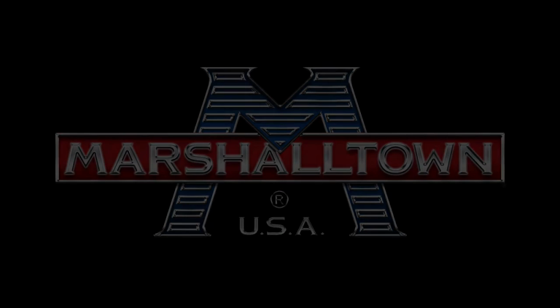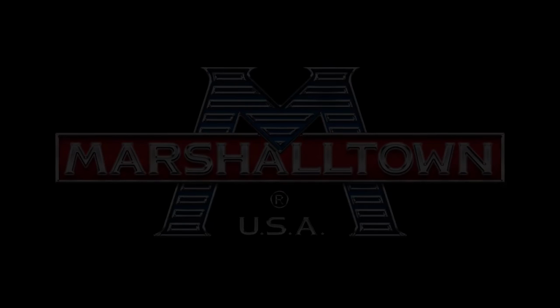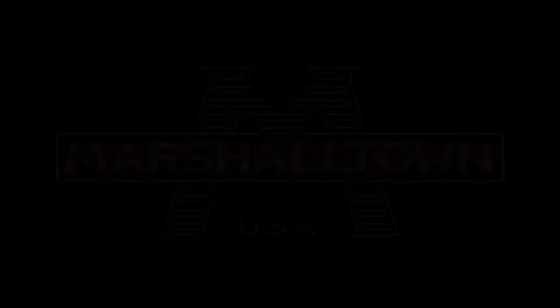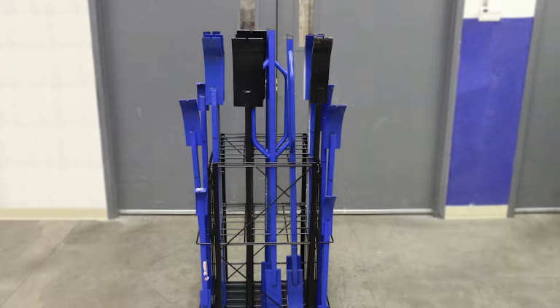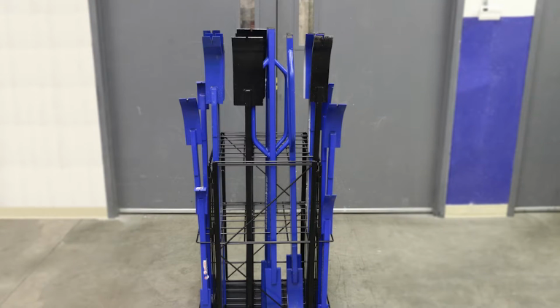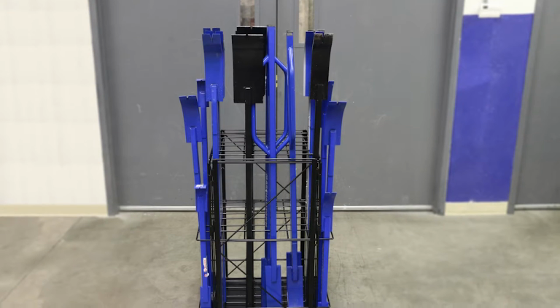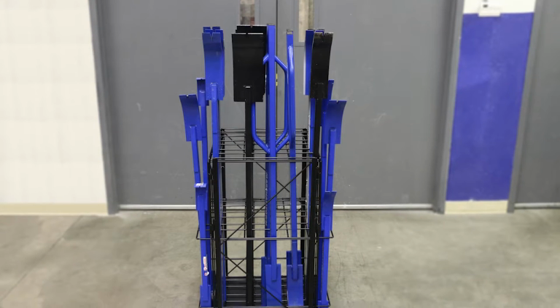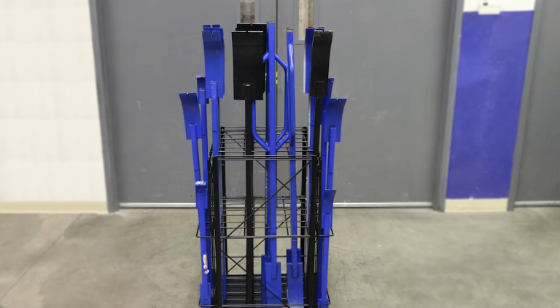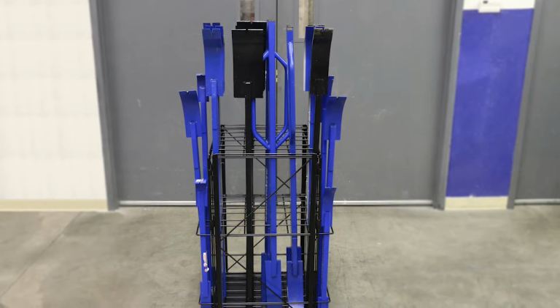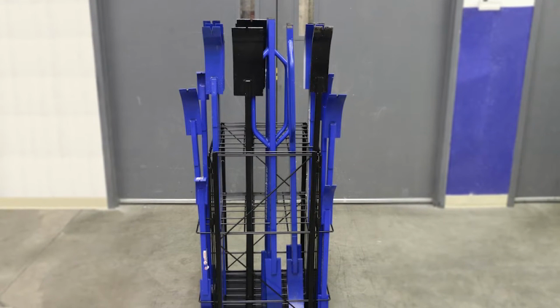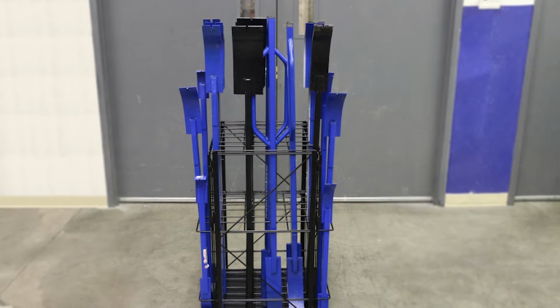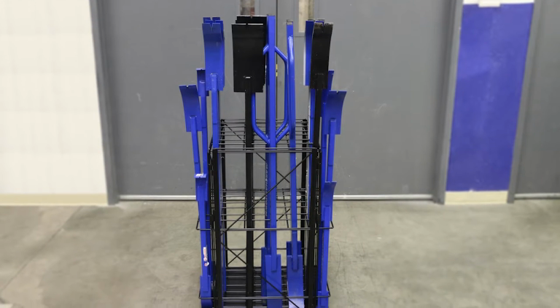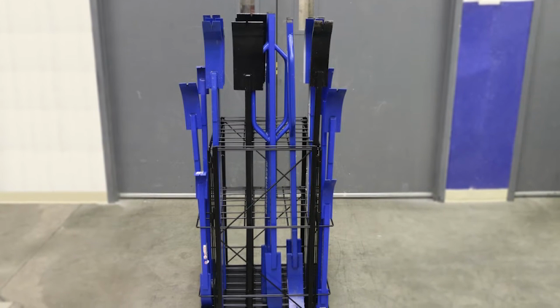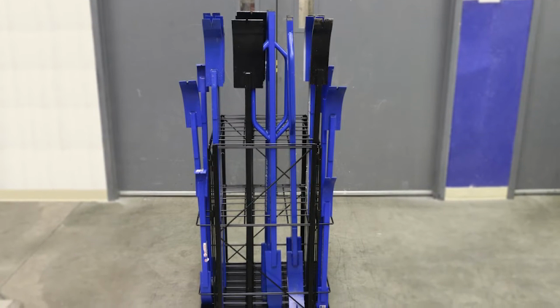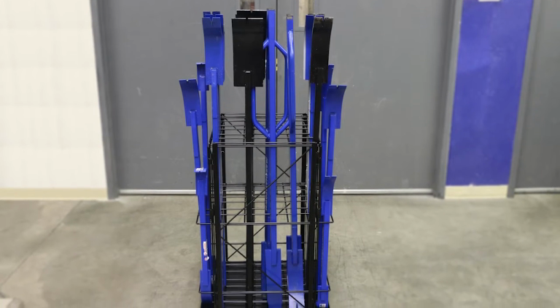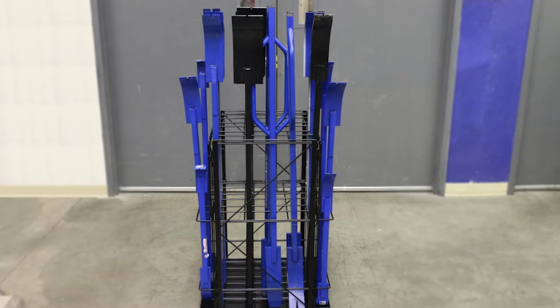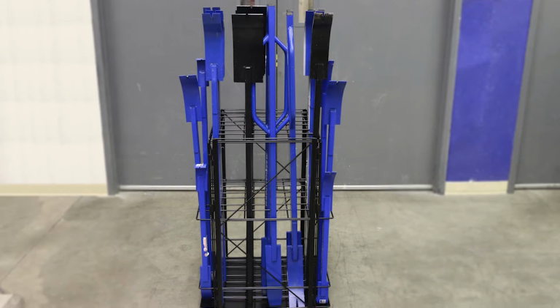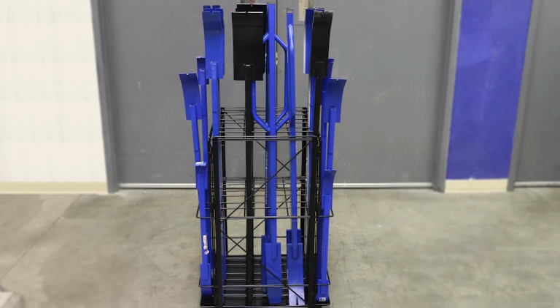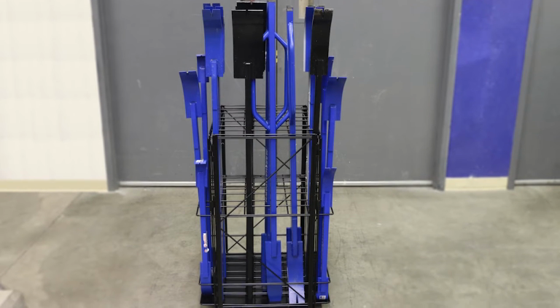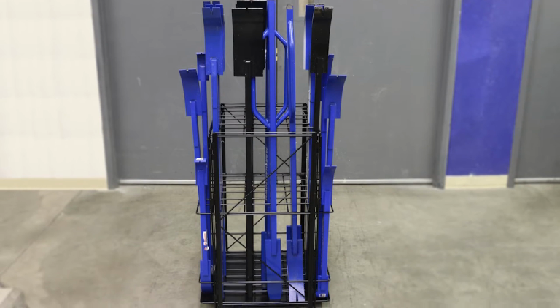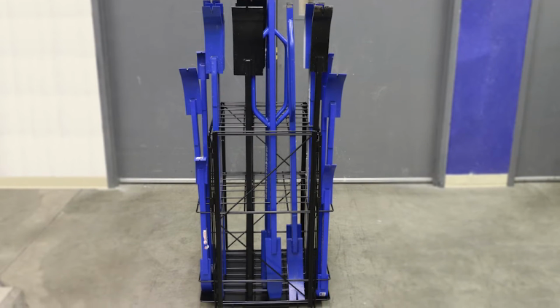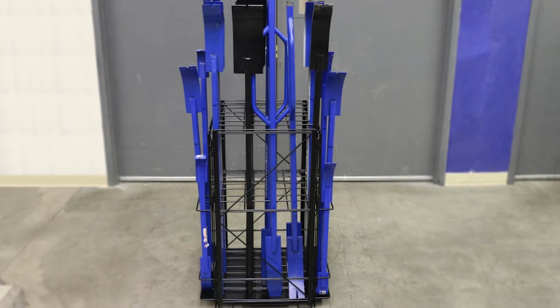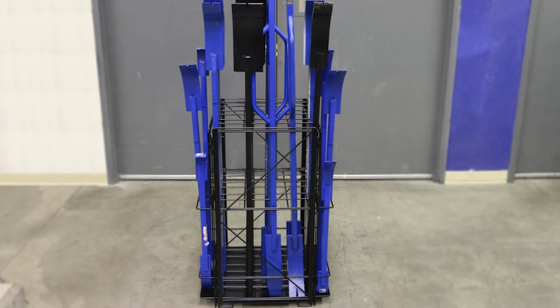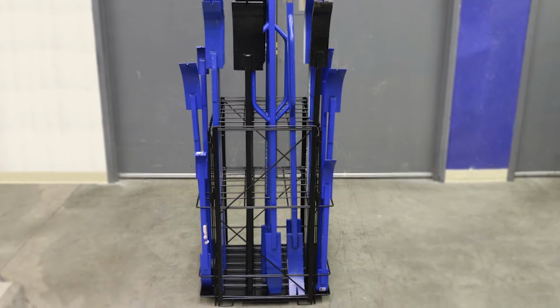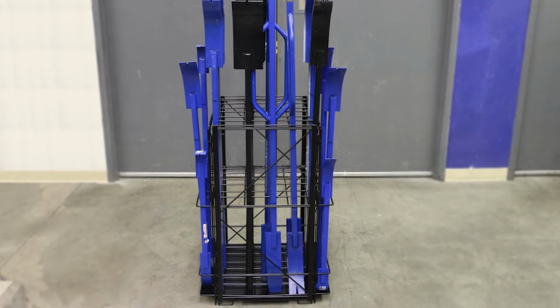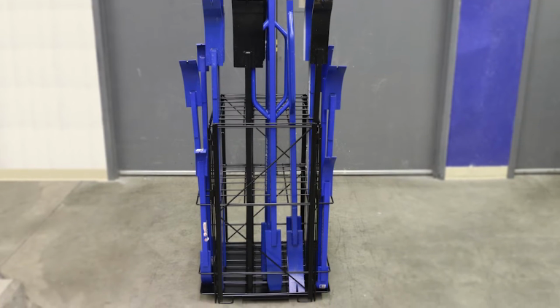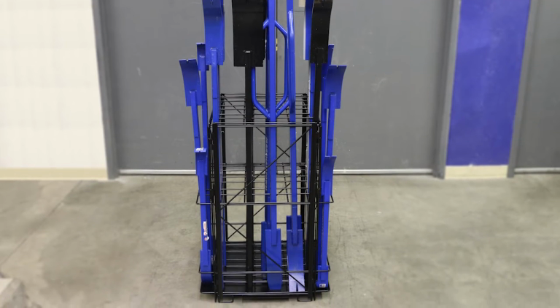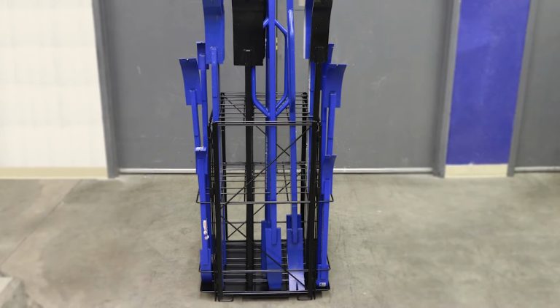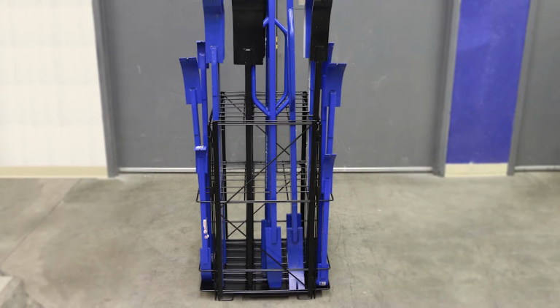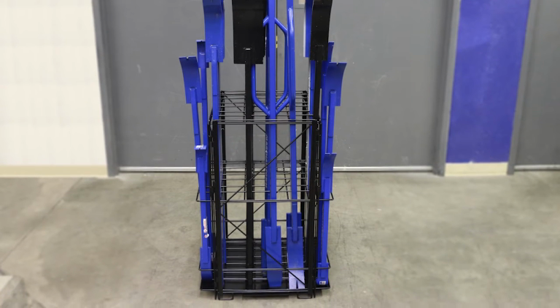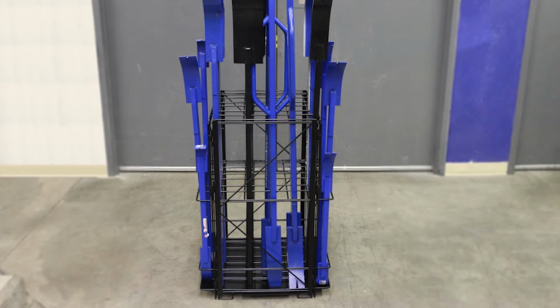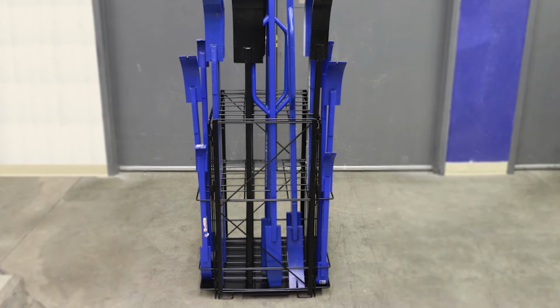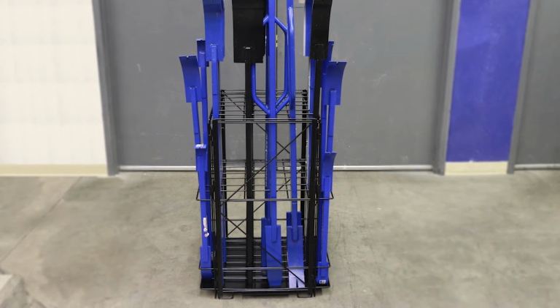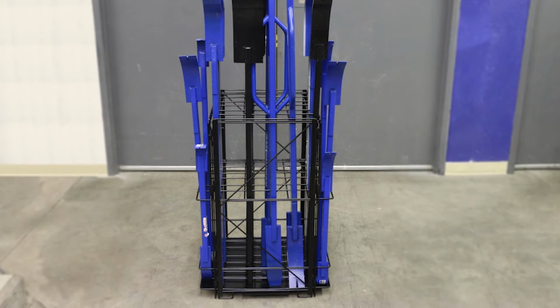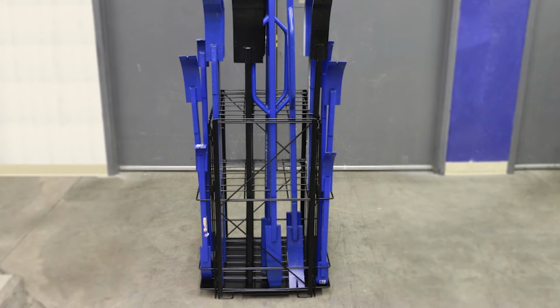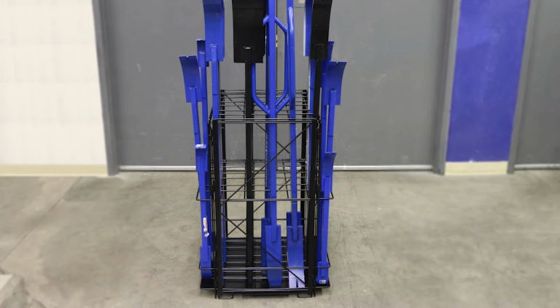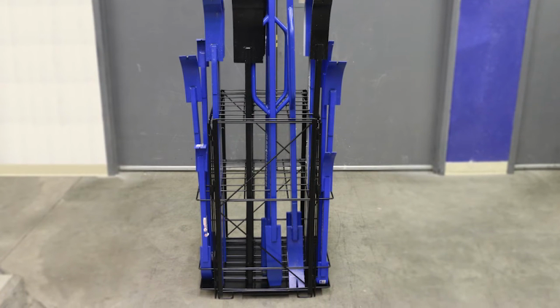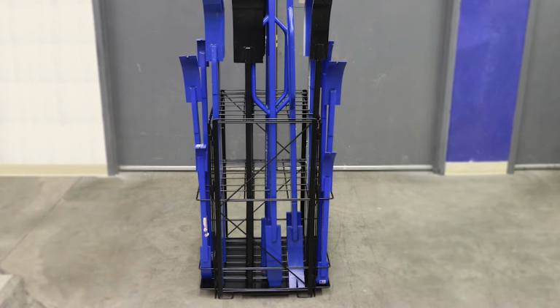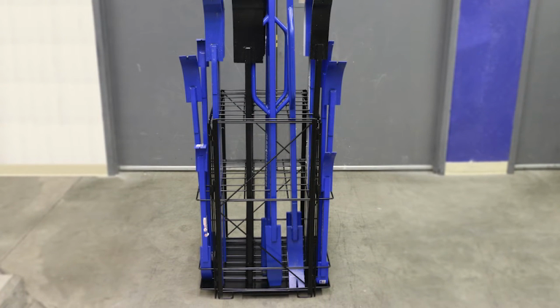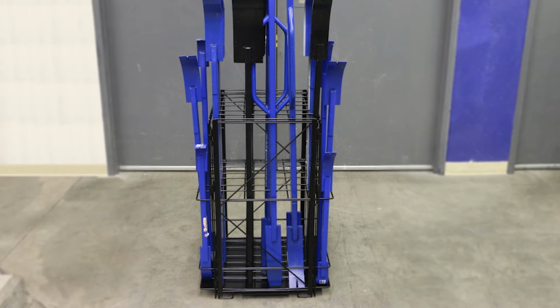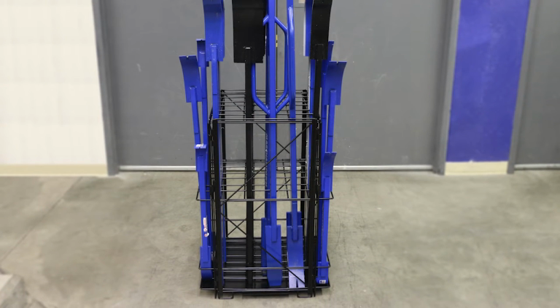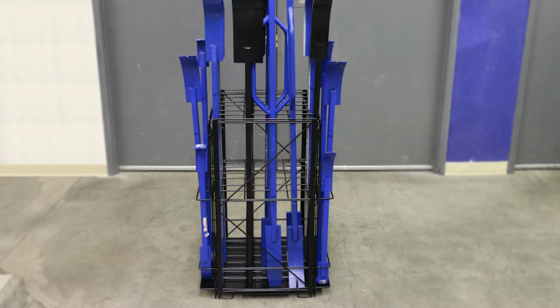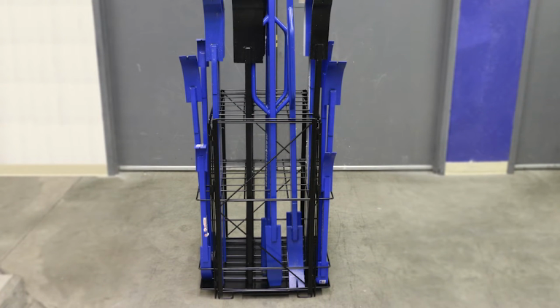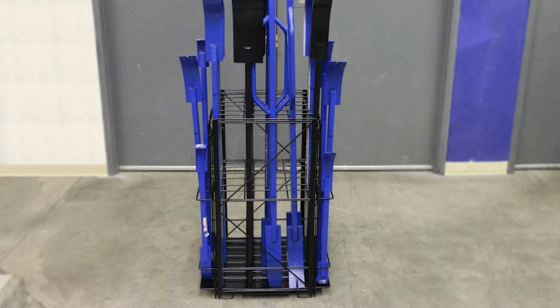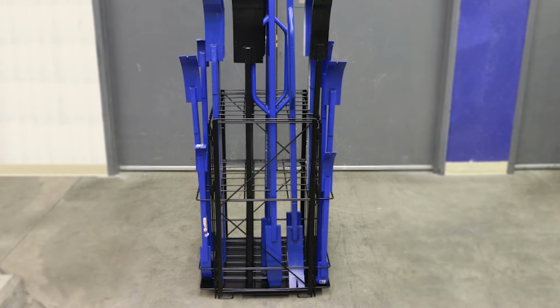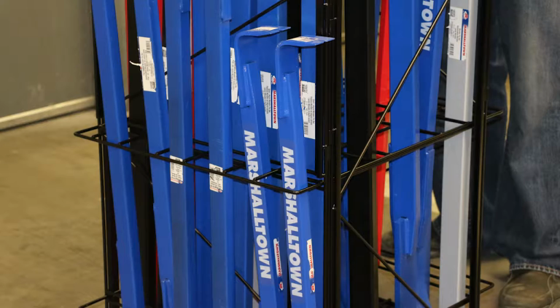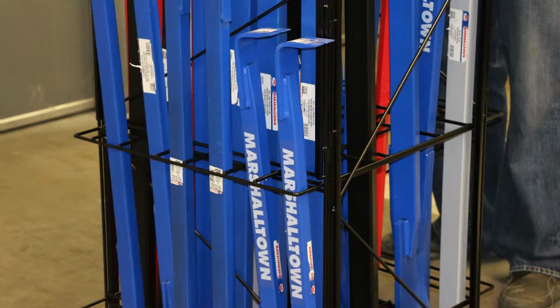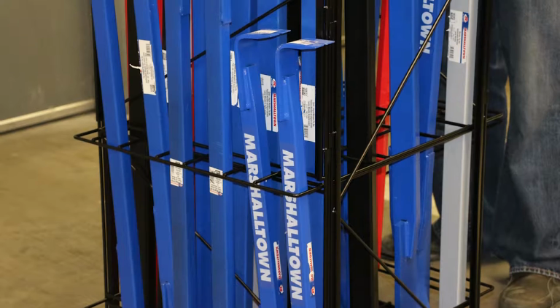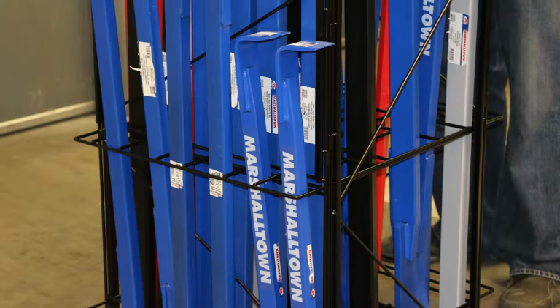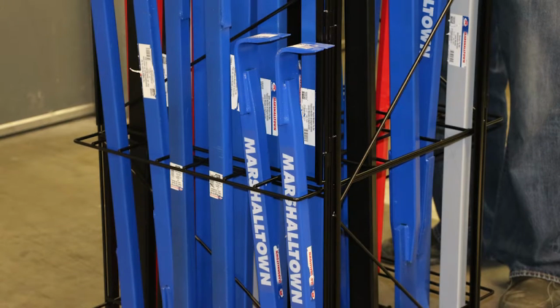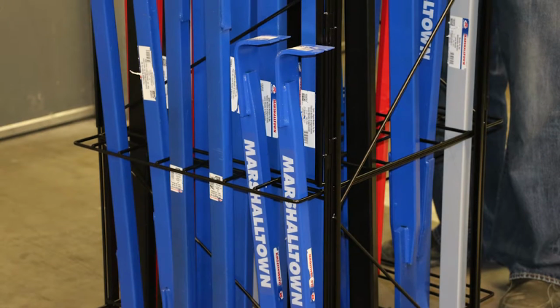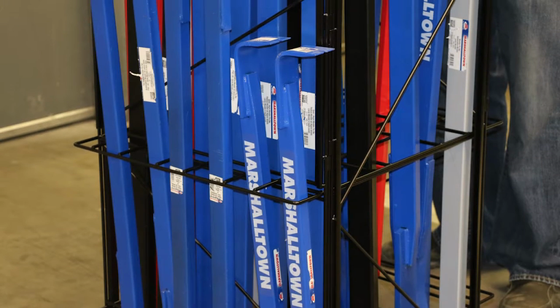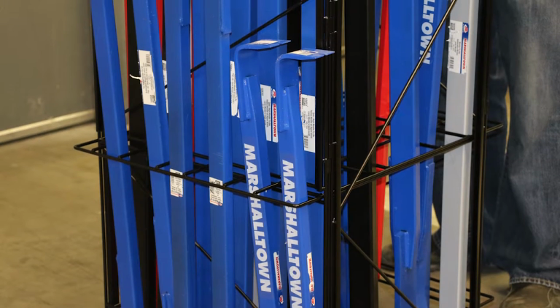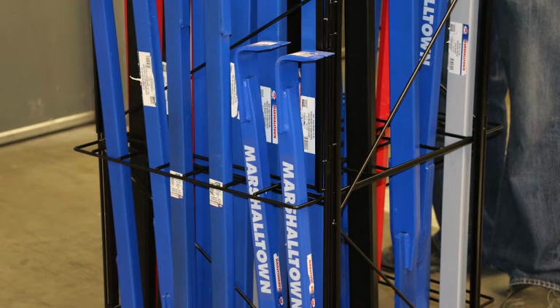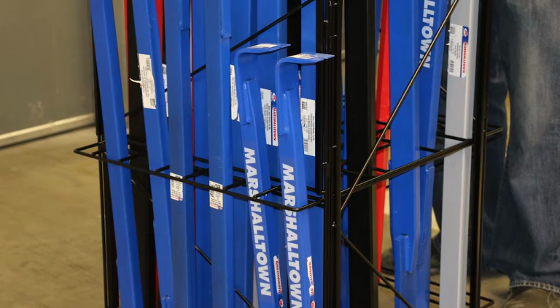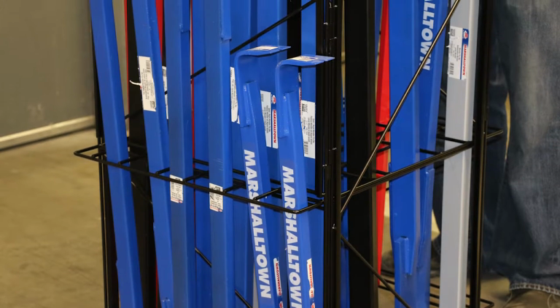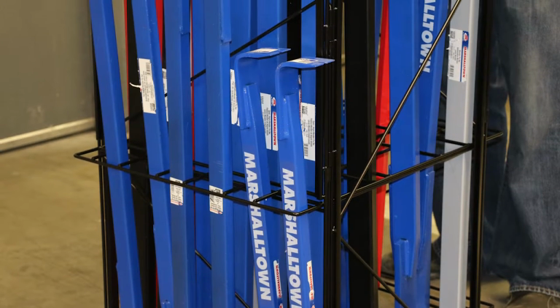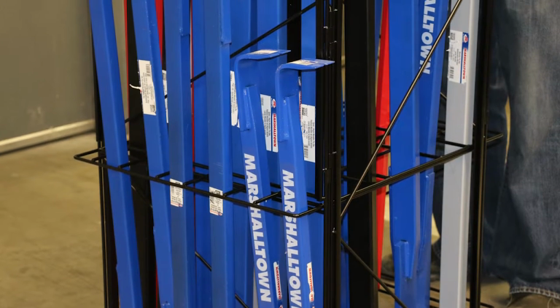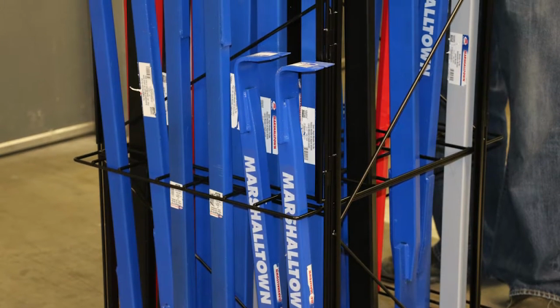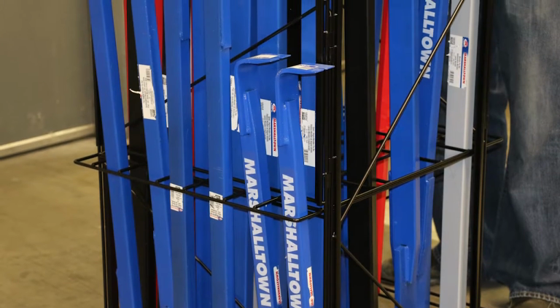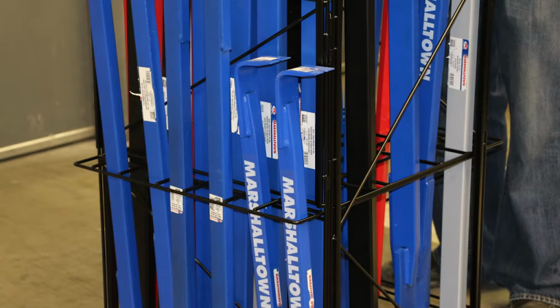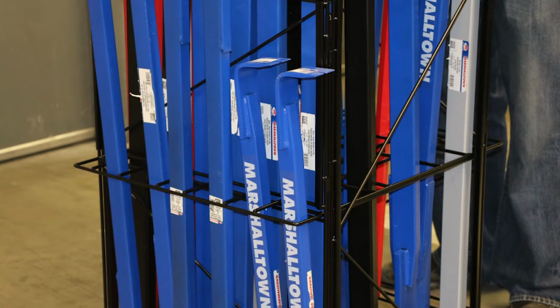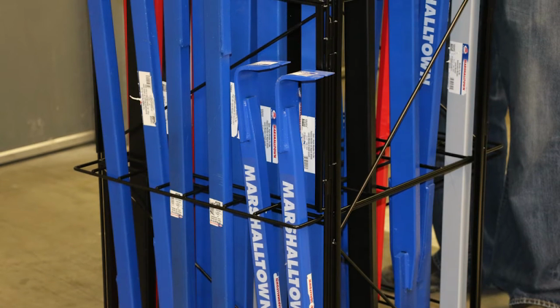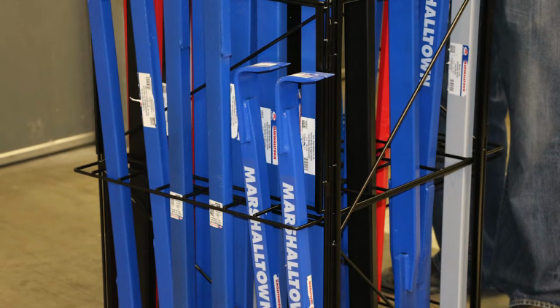This instructional video will go through a step-by-step process on how to put together Marshalltown's Monster Pry Bar Display Rack.